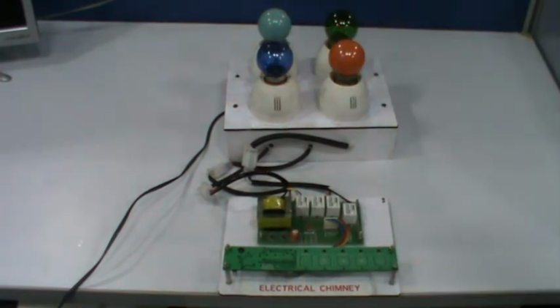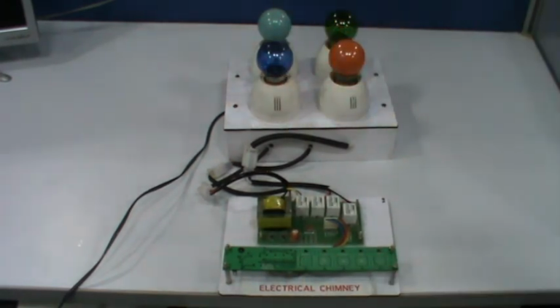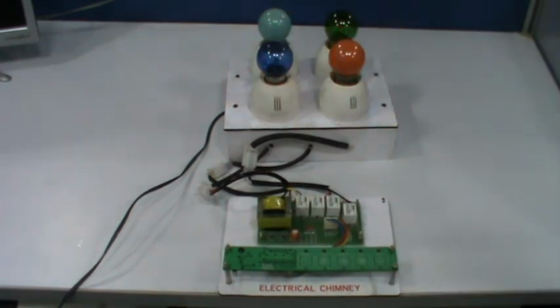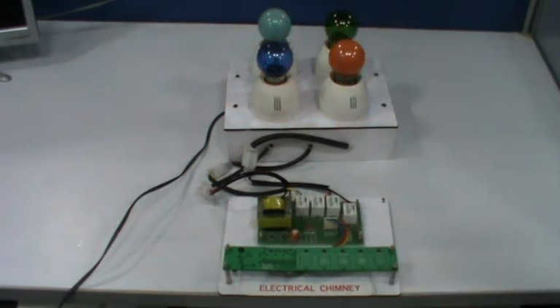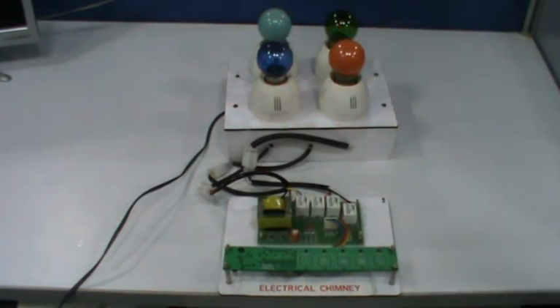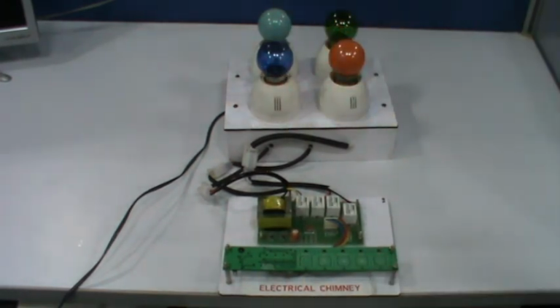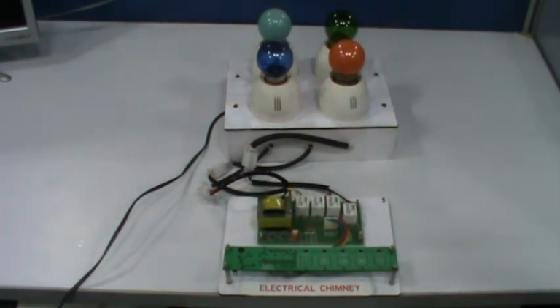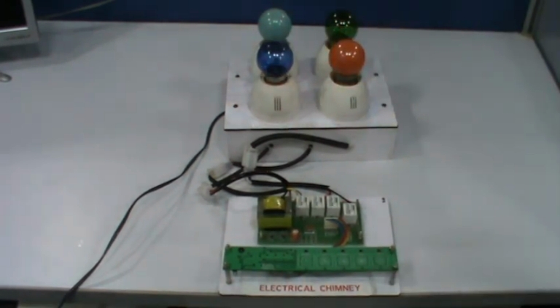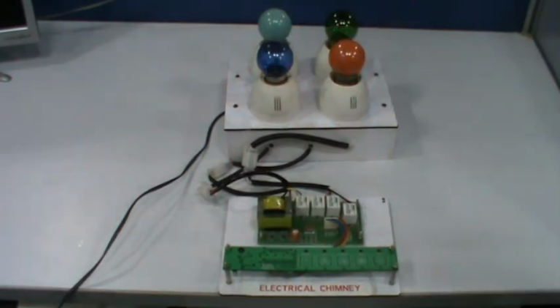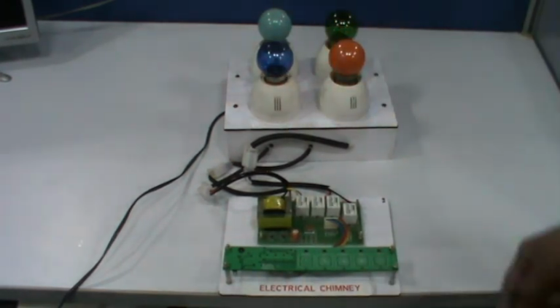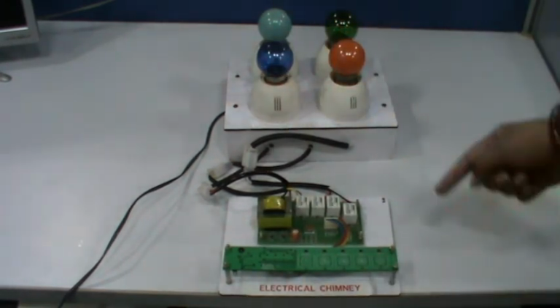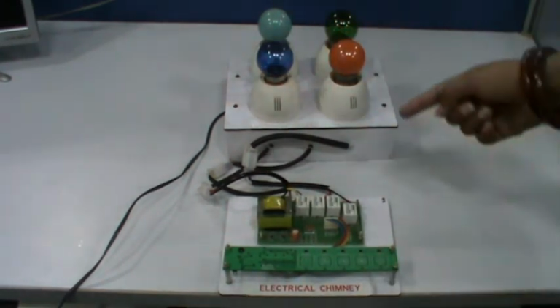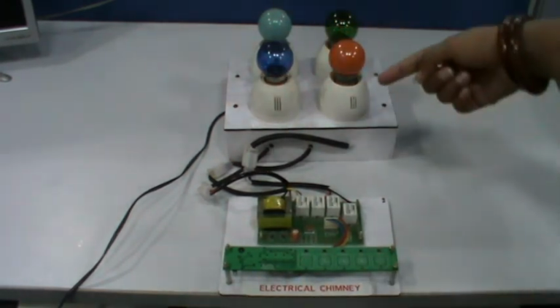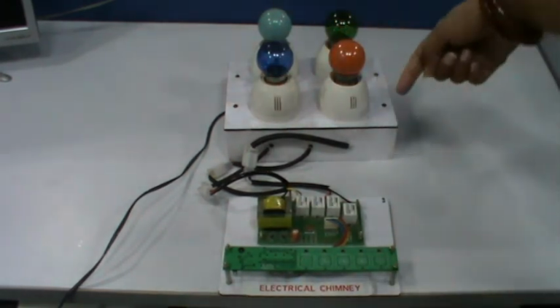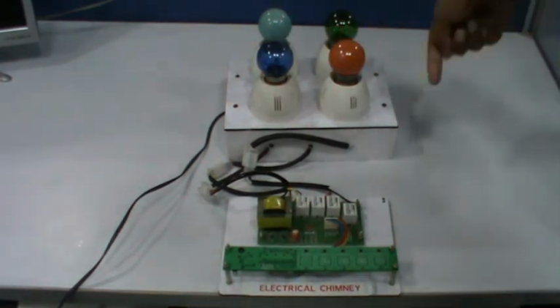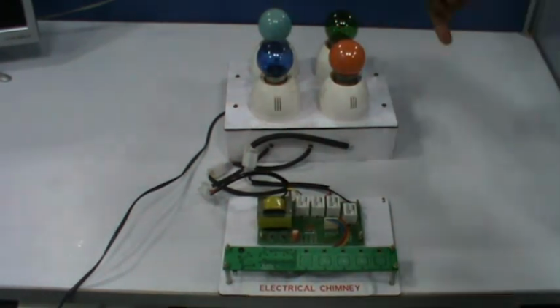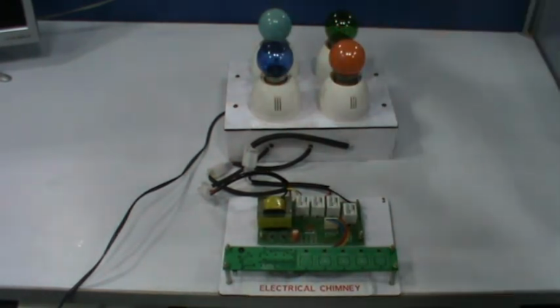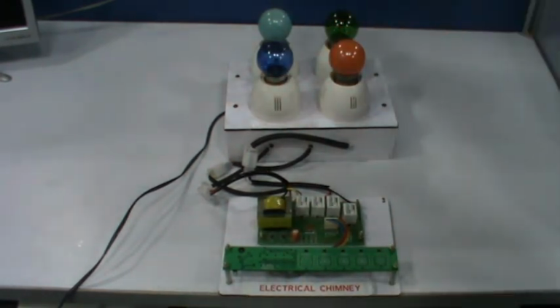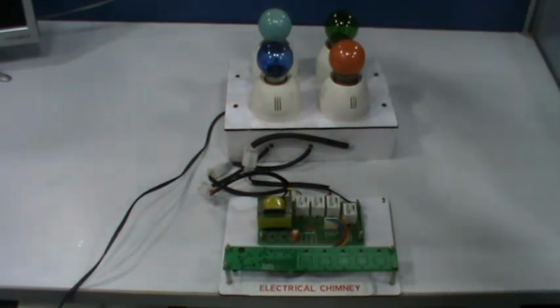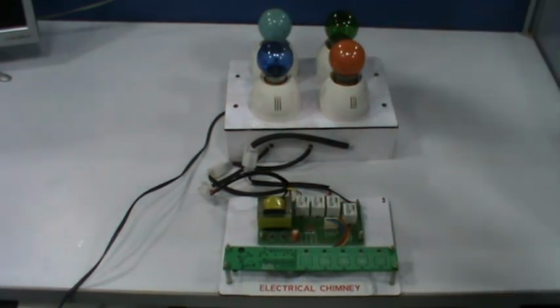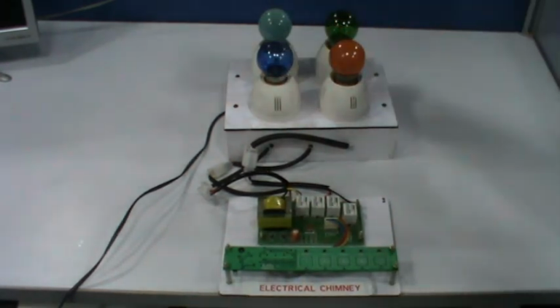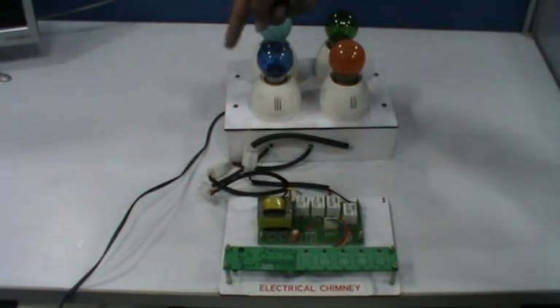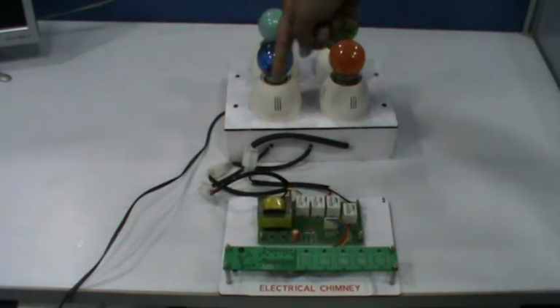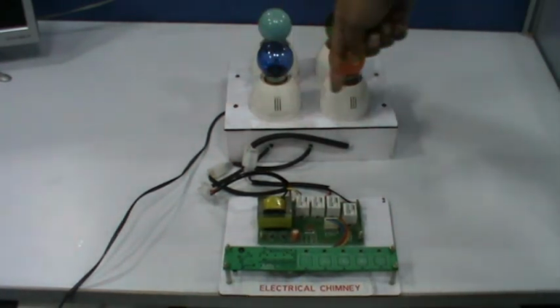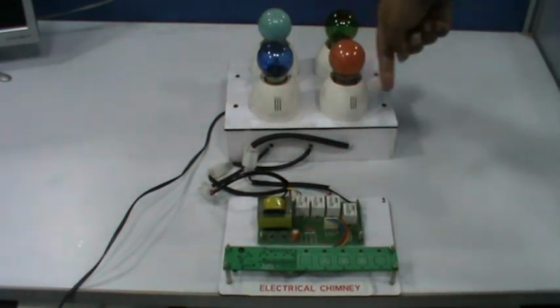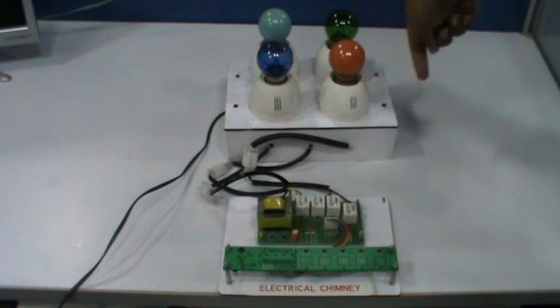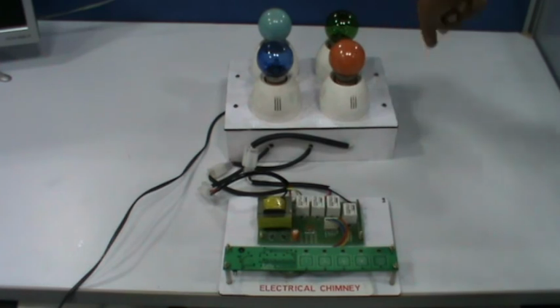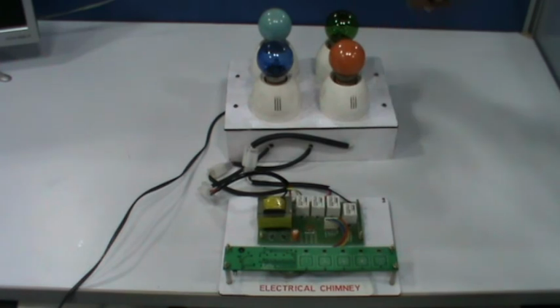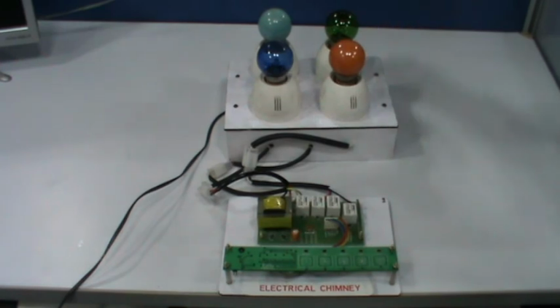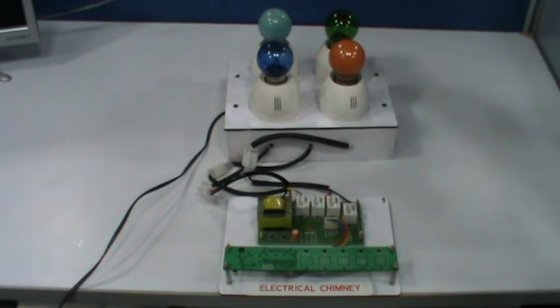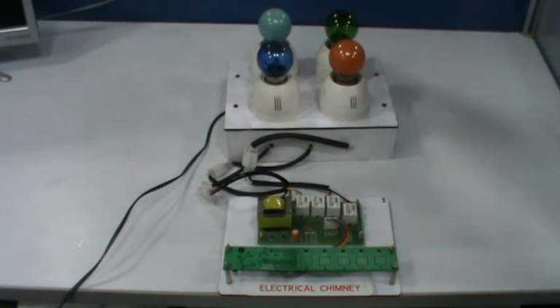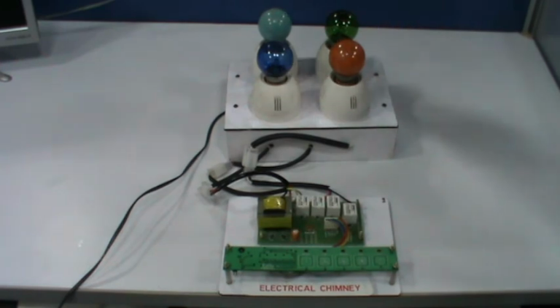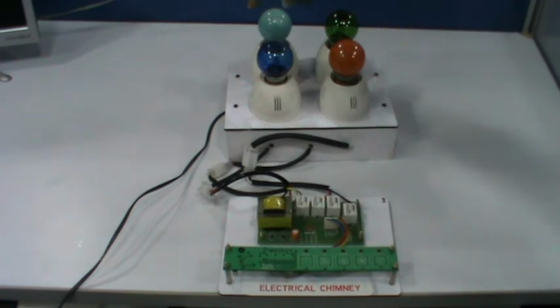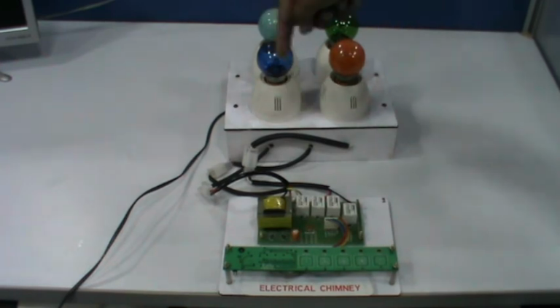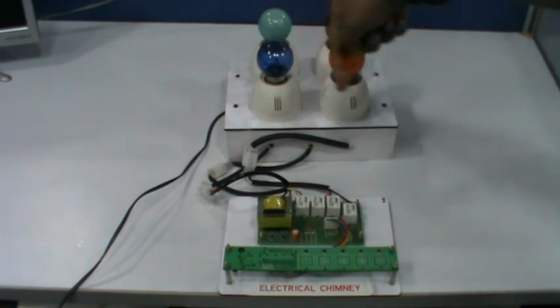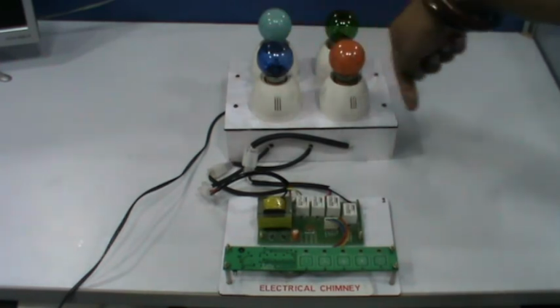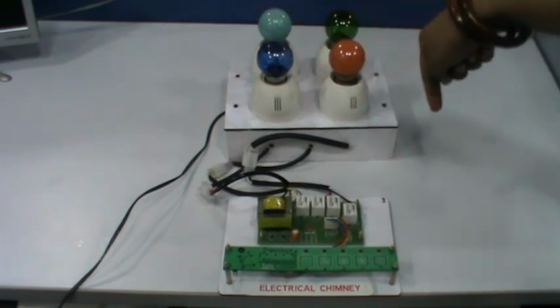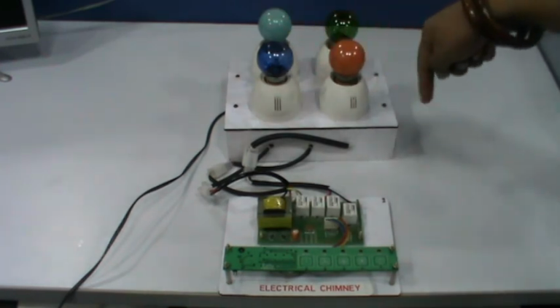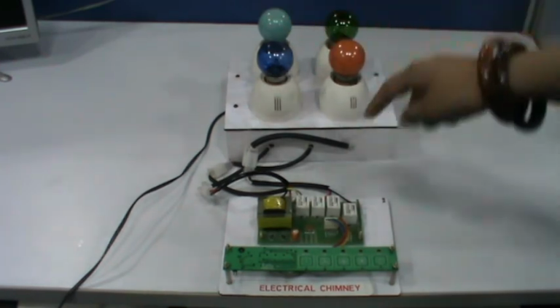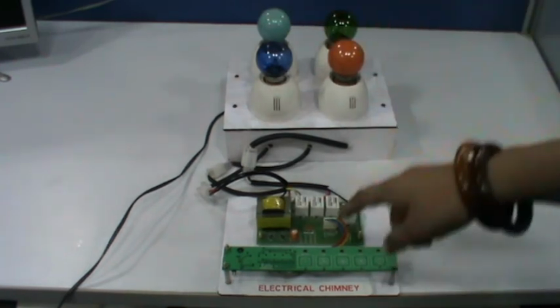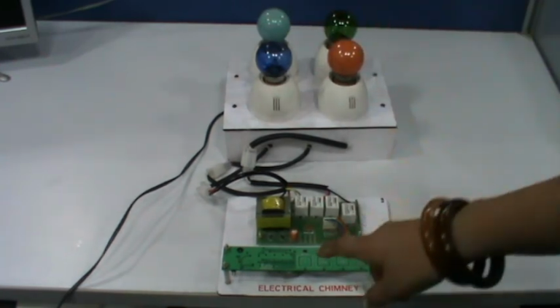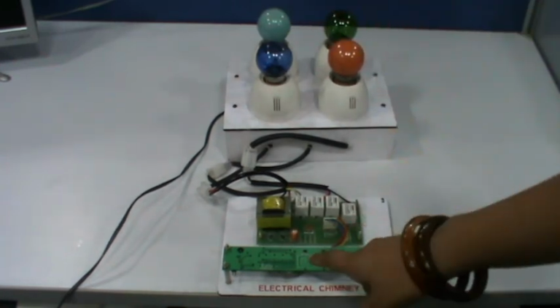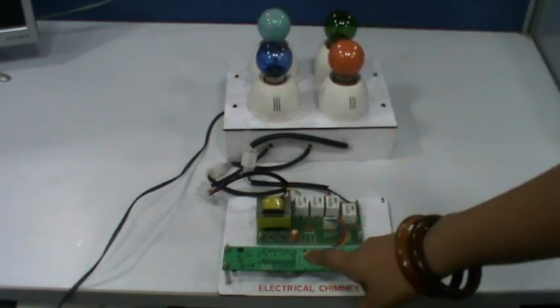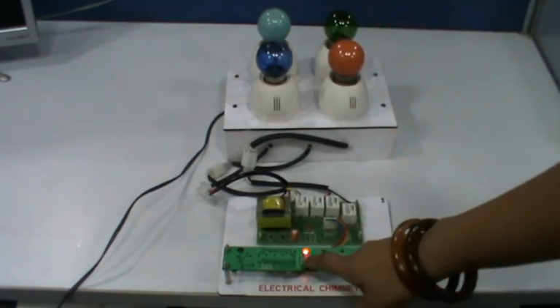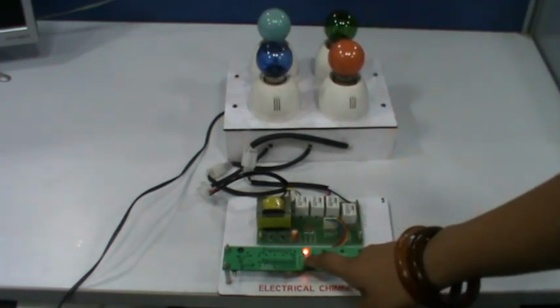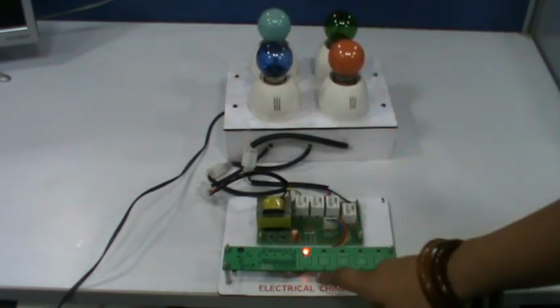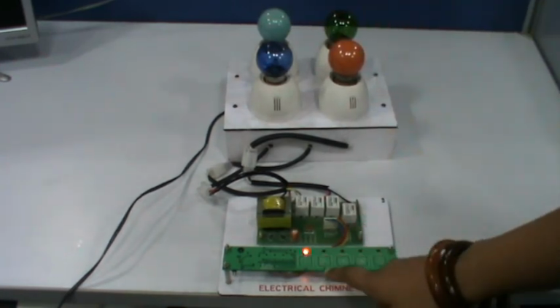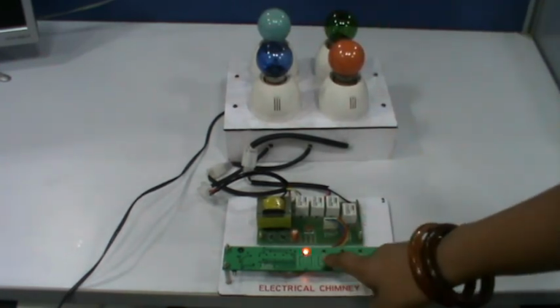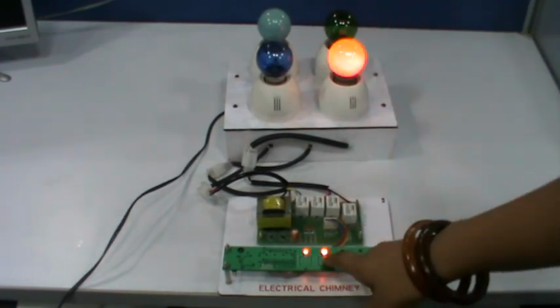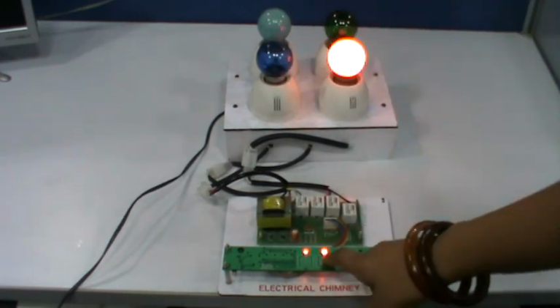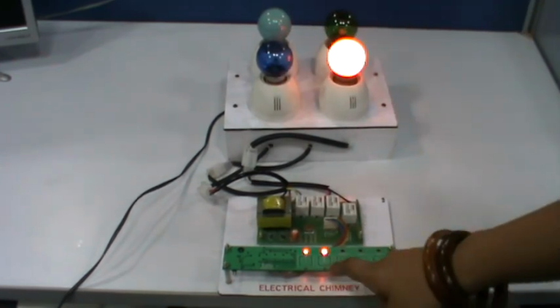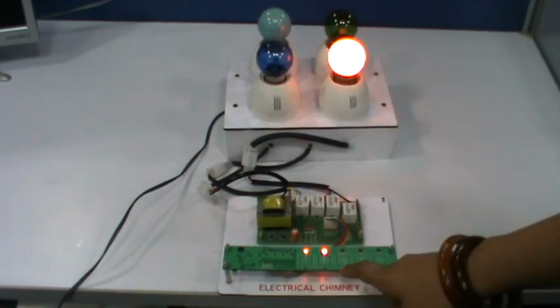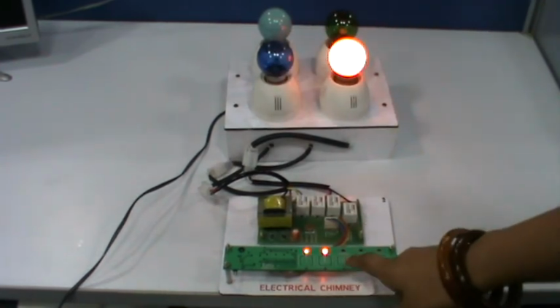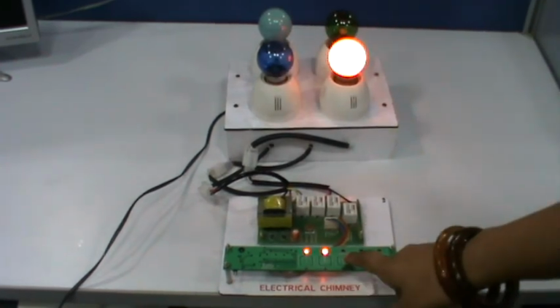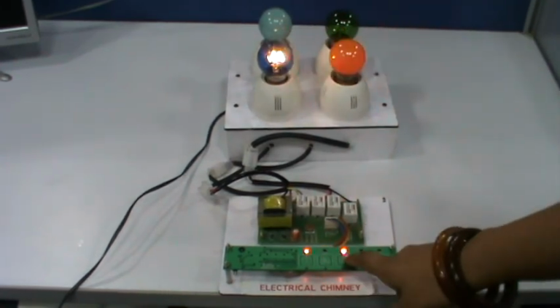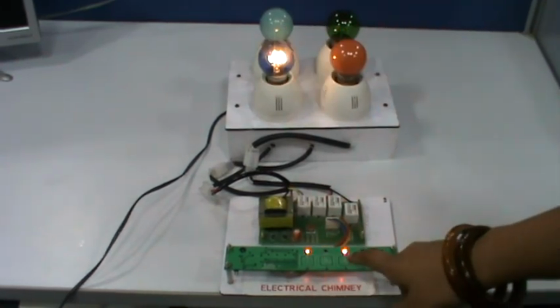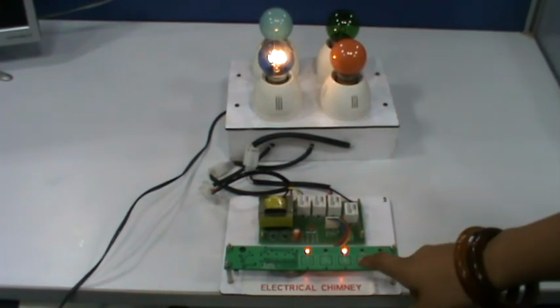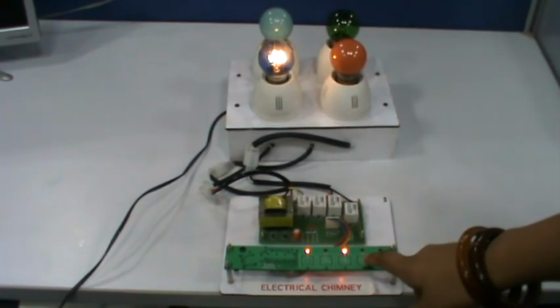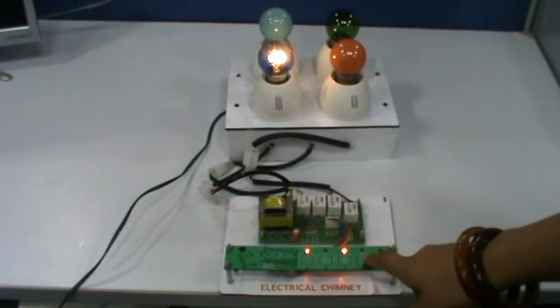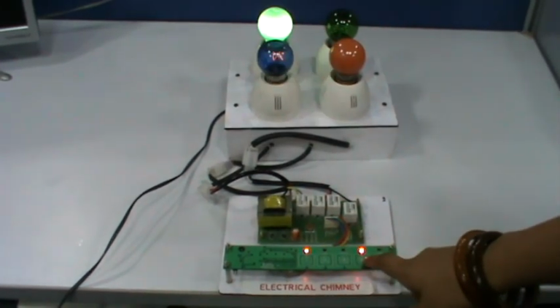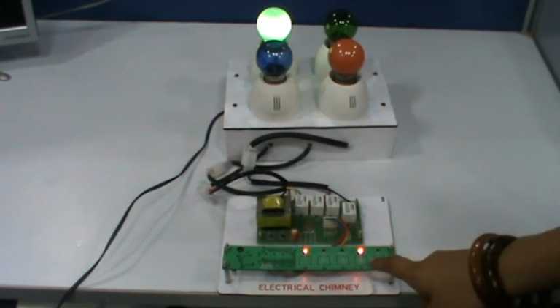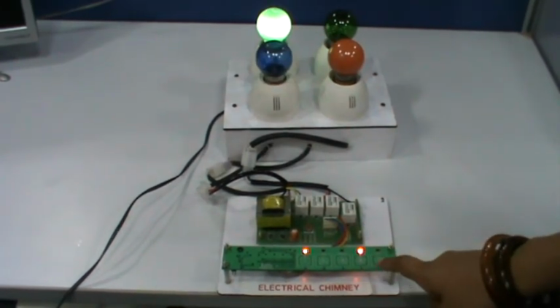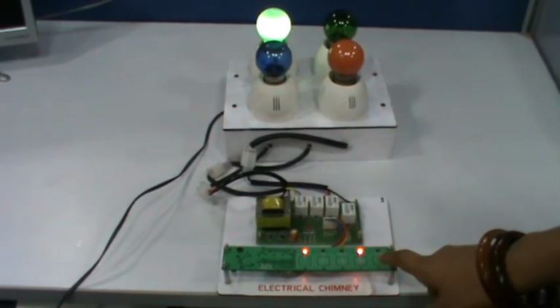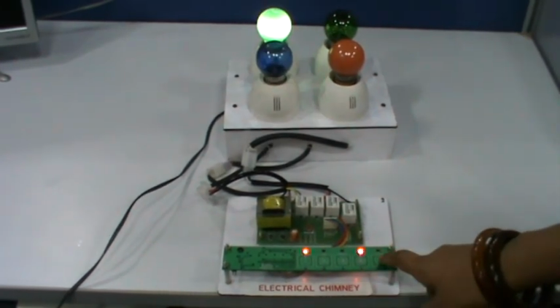For this demo board, we have connected the output to bulbs instead of the fan, demonstrating low fan, medium, high, and light.